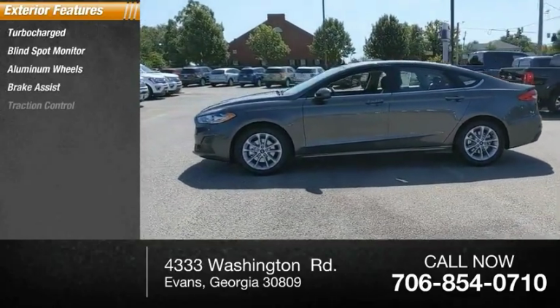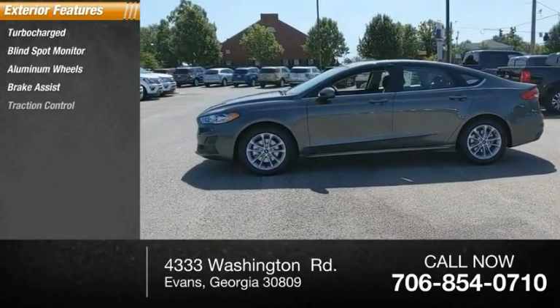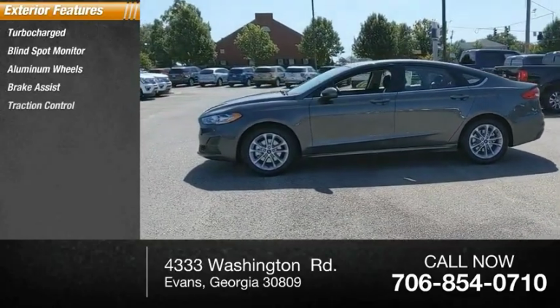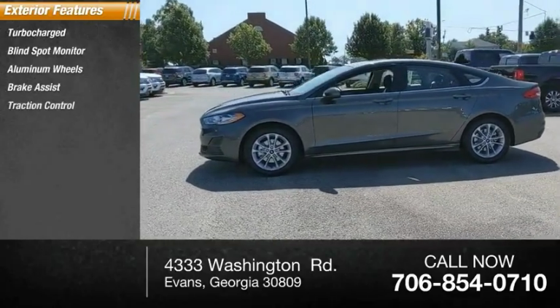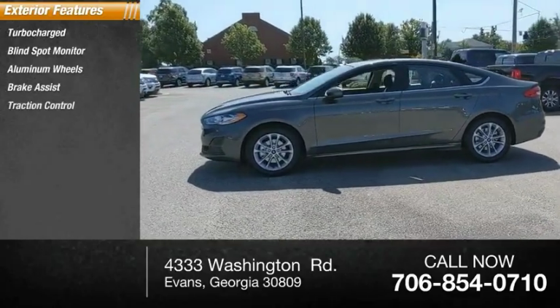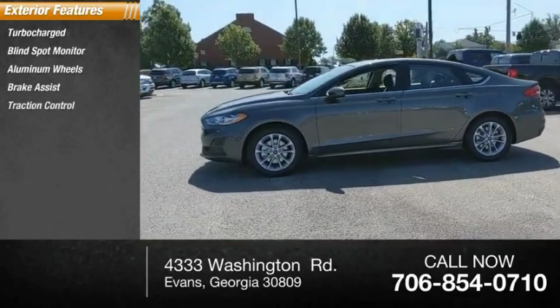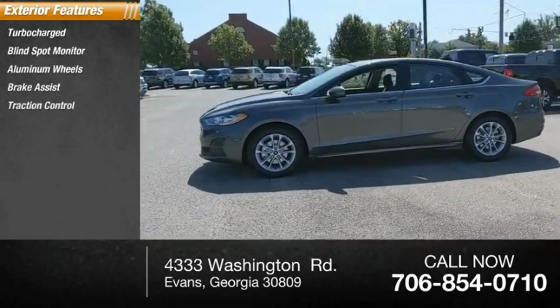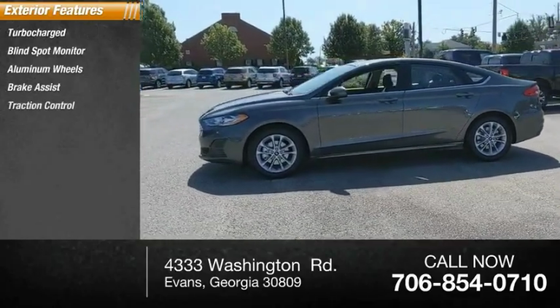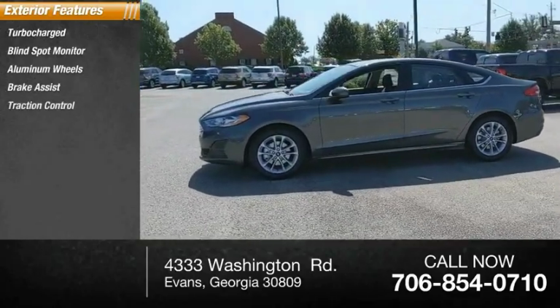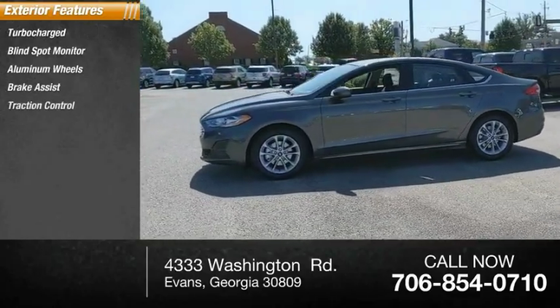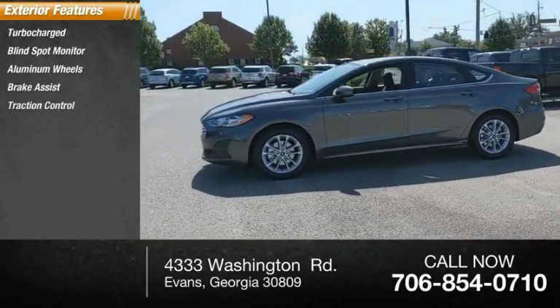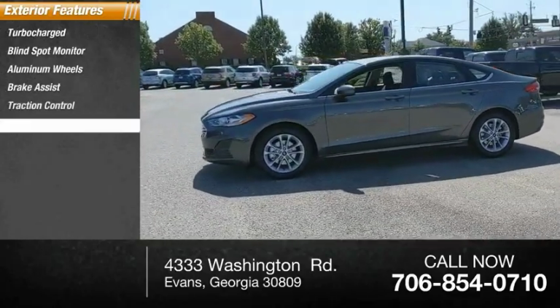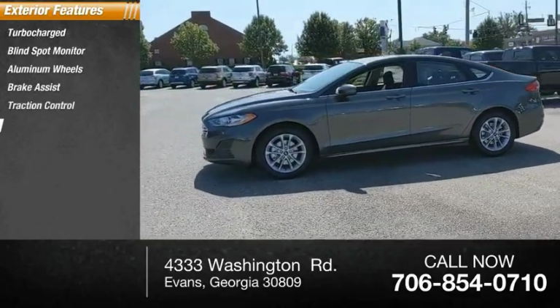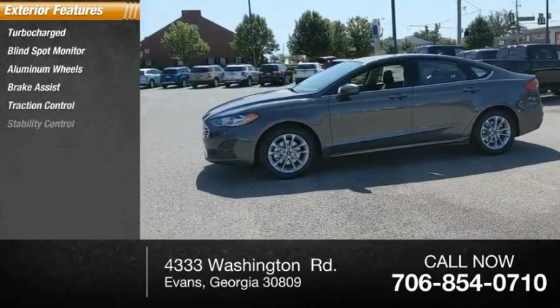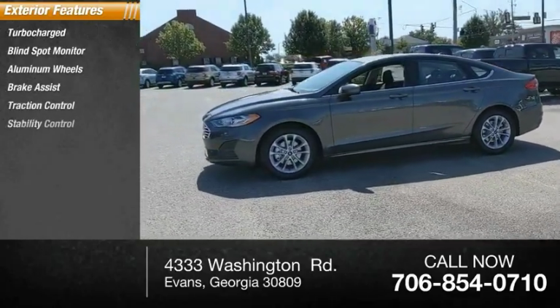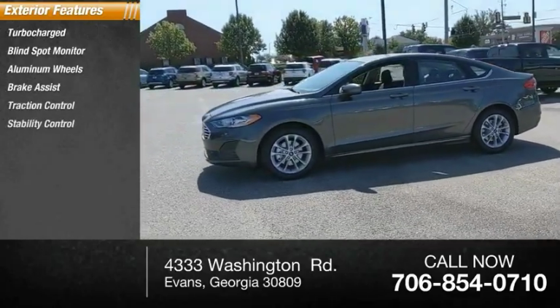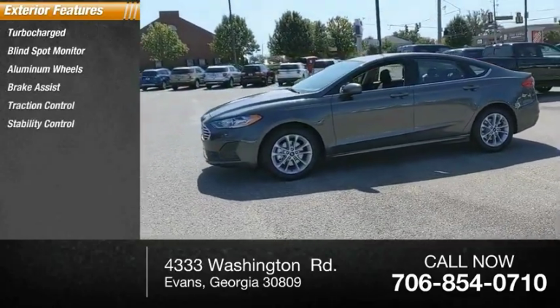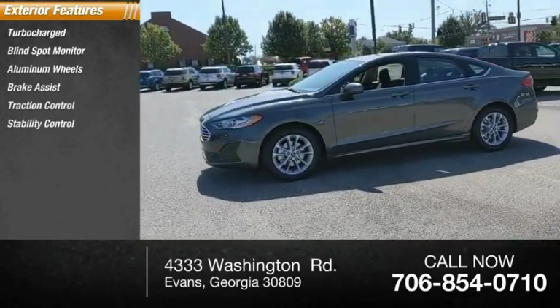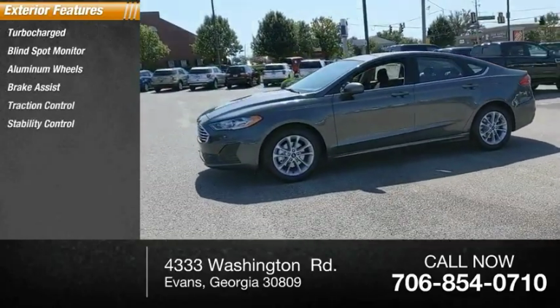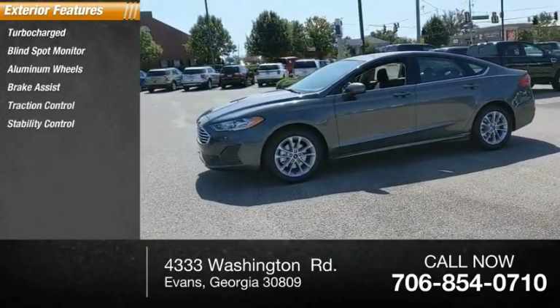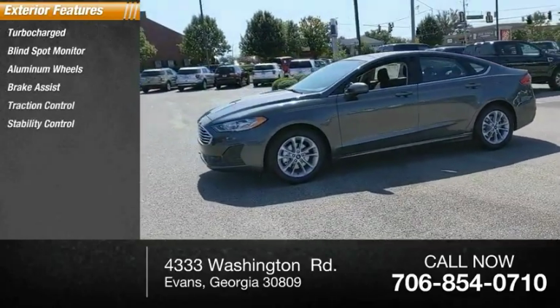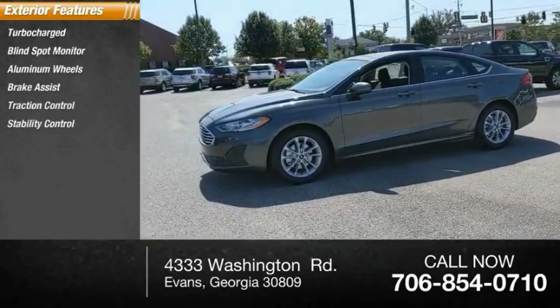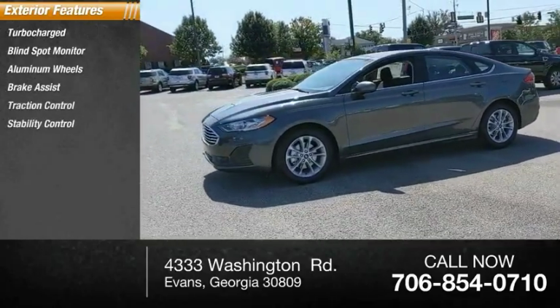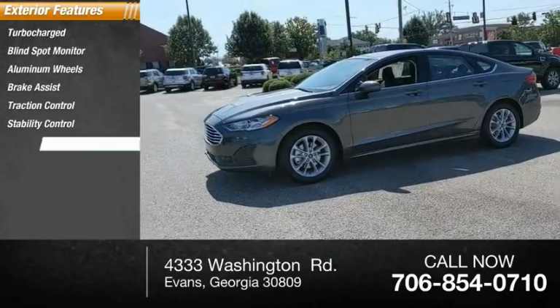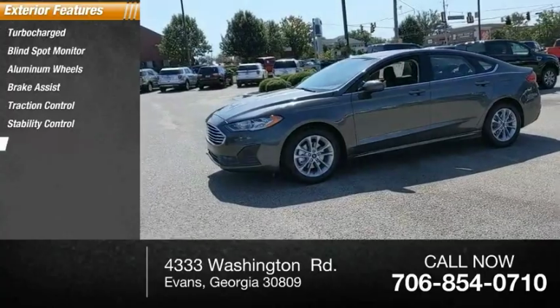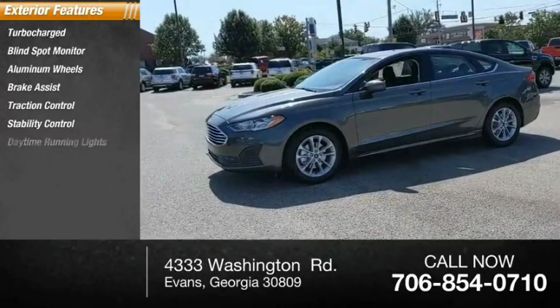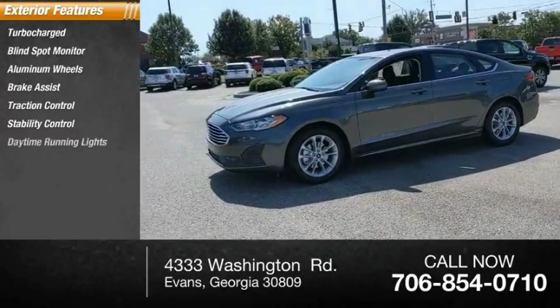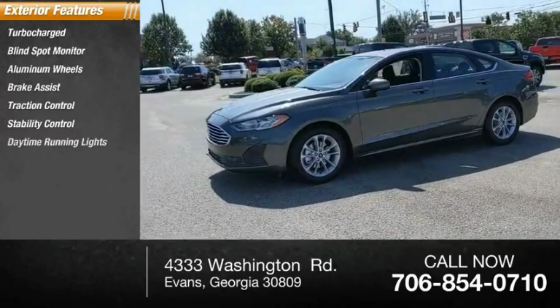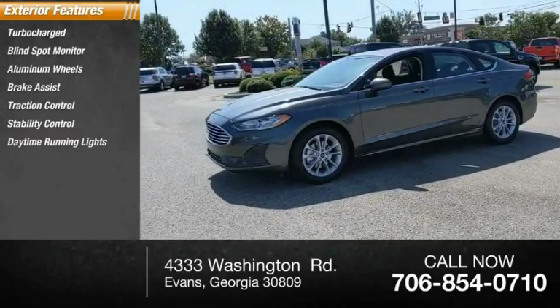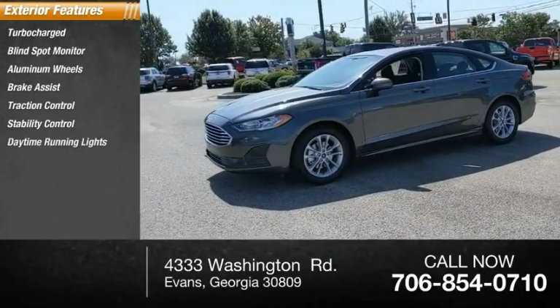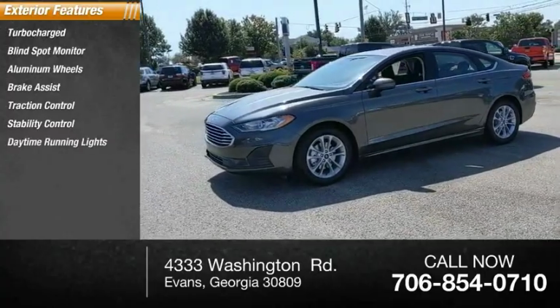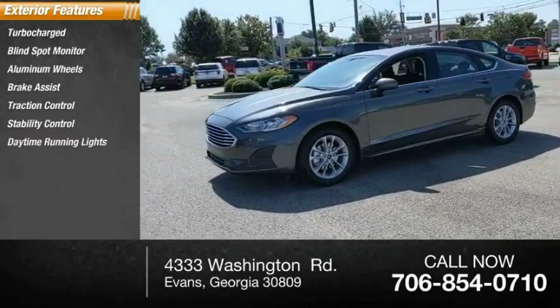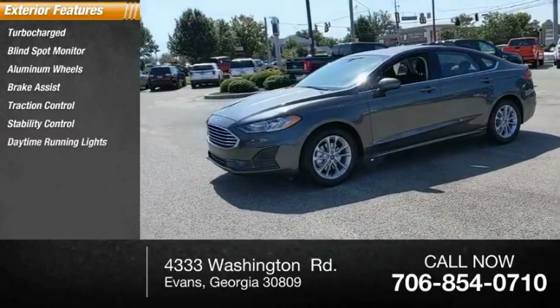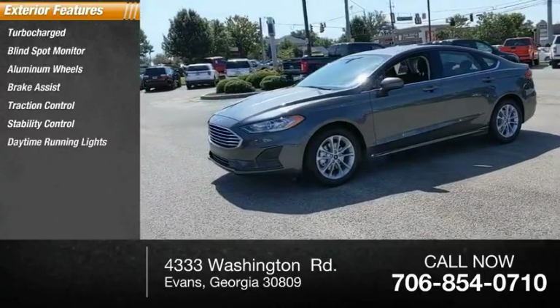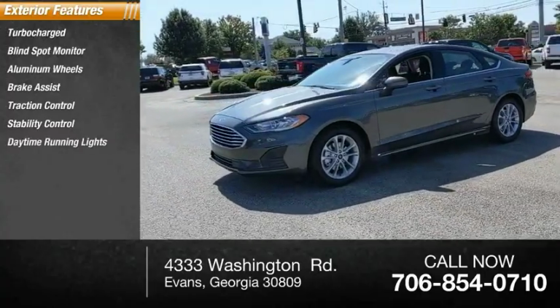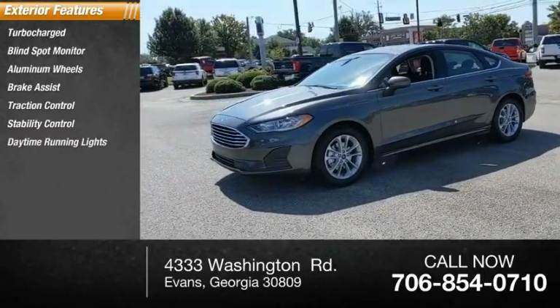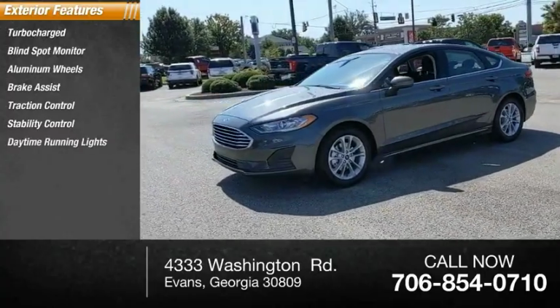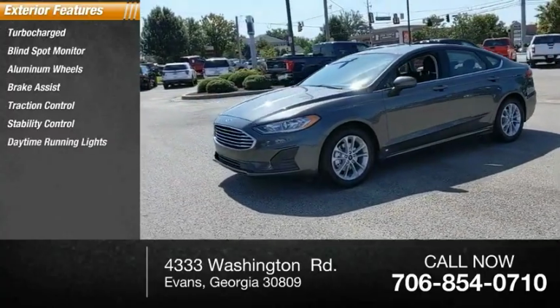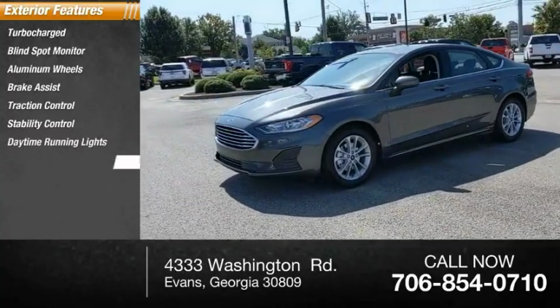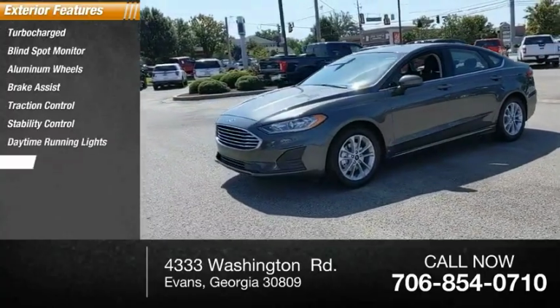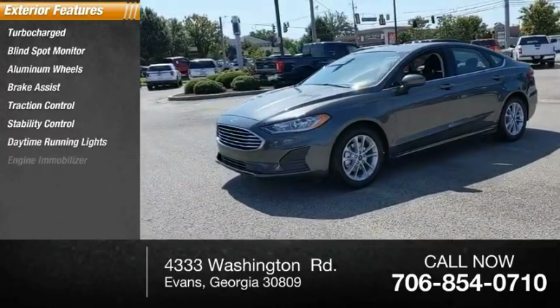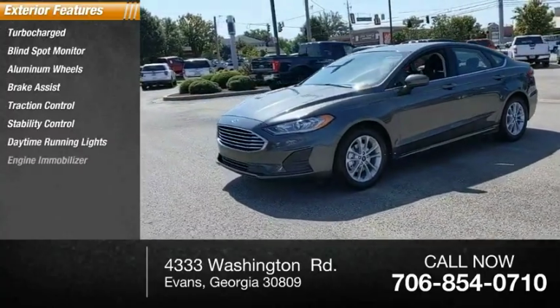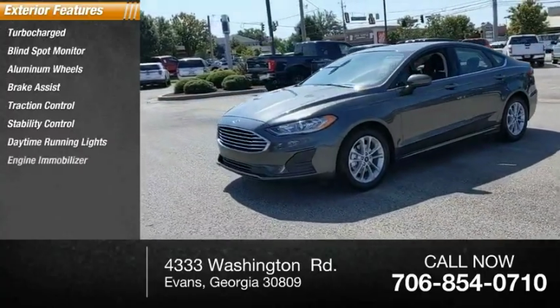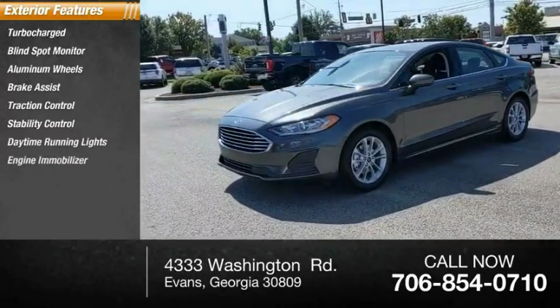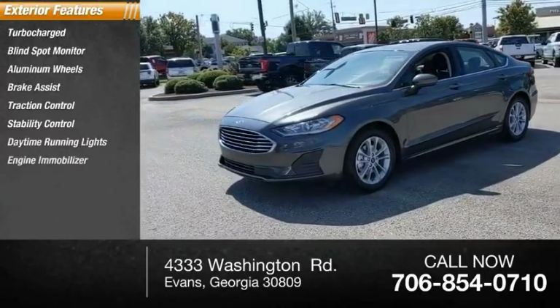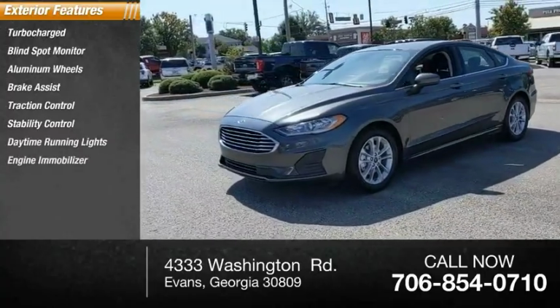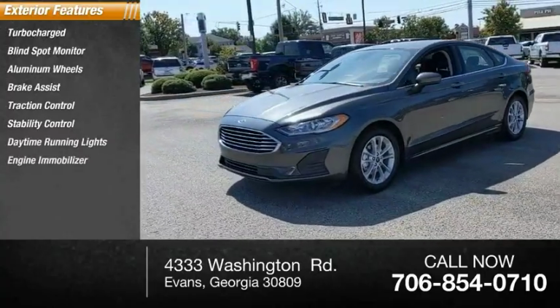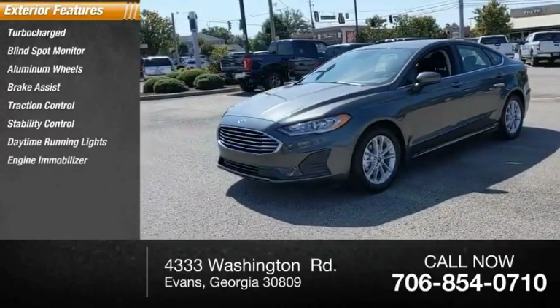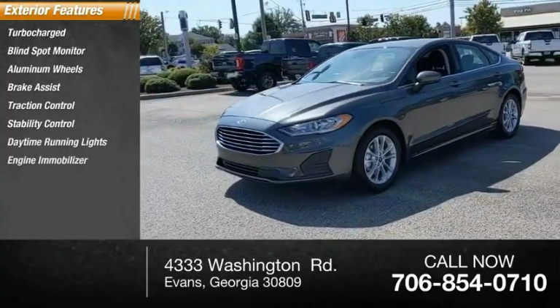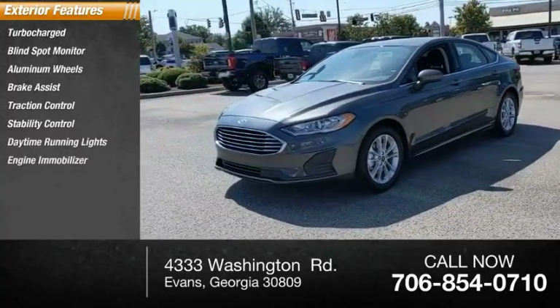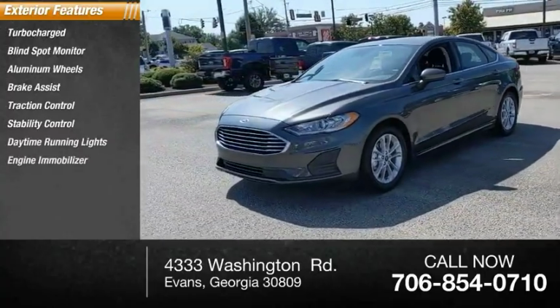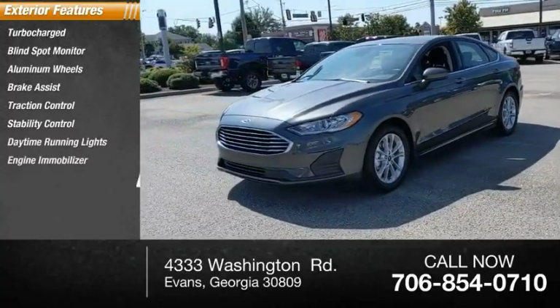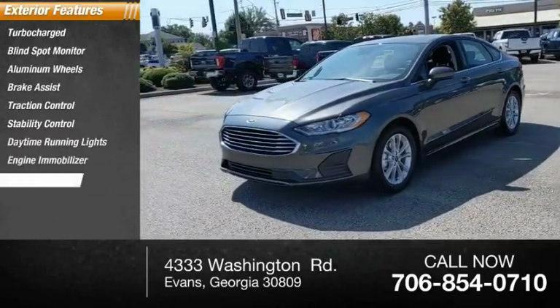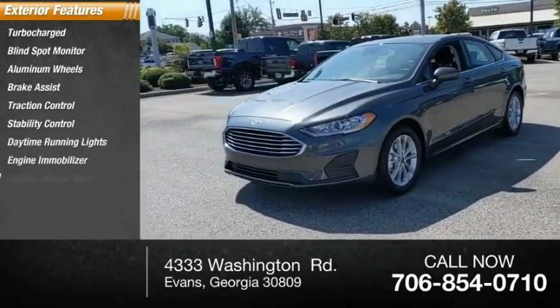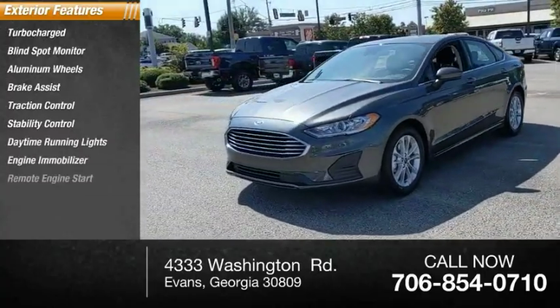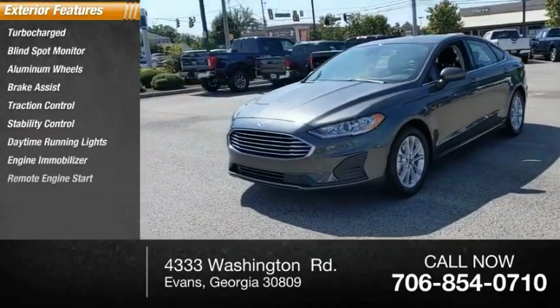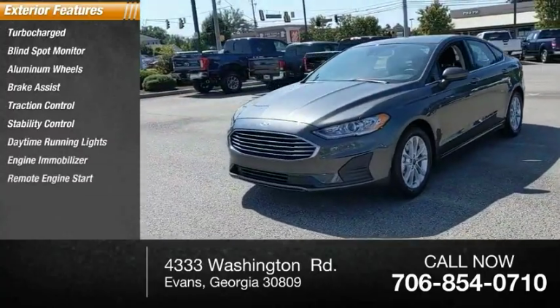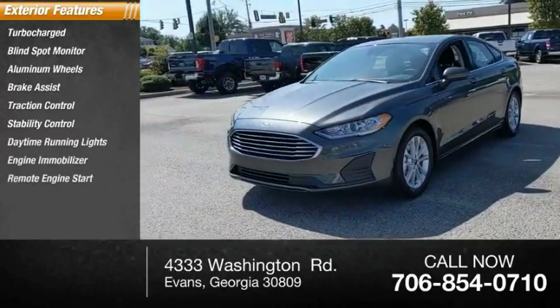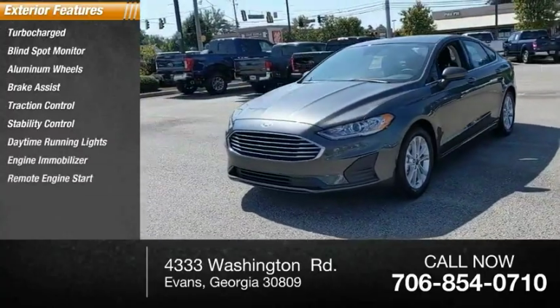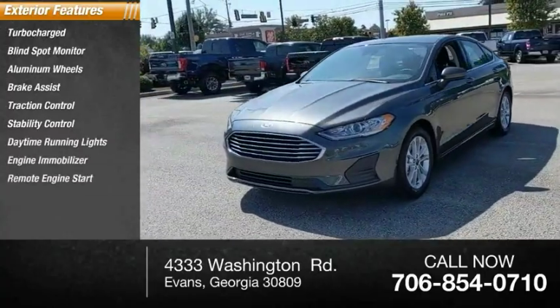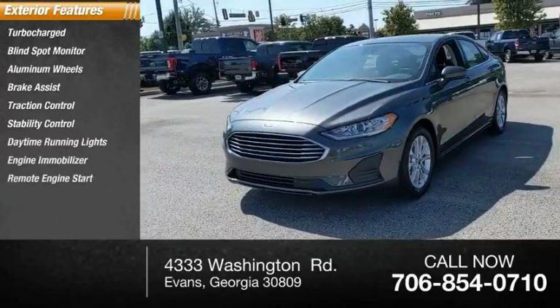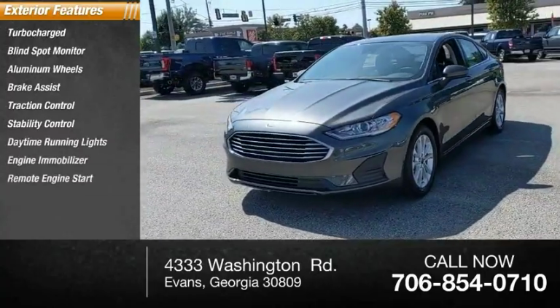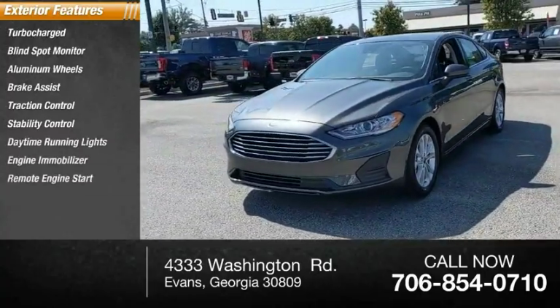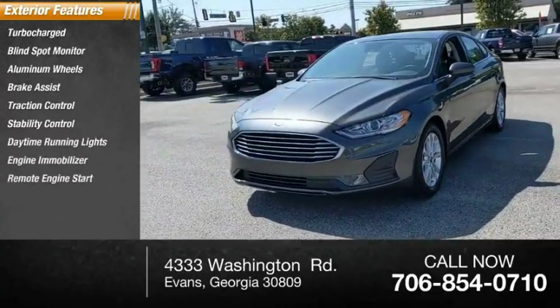Stability control, daytime running lights, engine immobilizer, remote engine start, power moonroof.